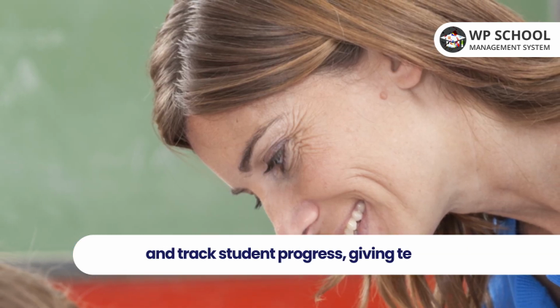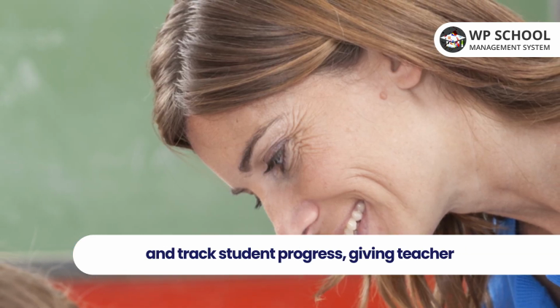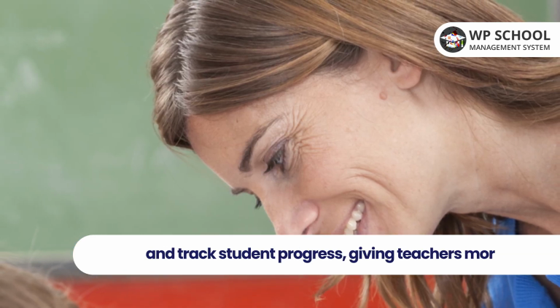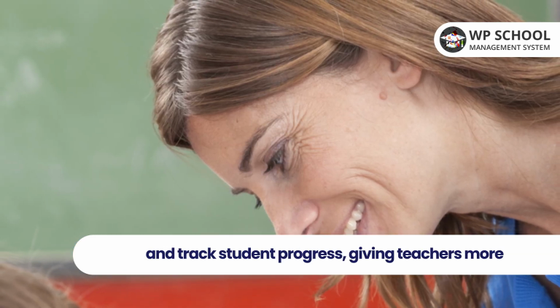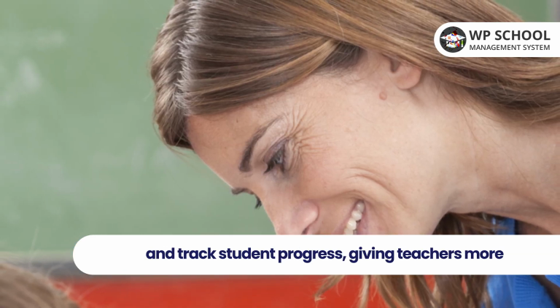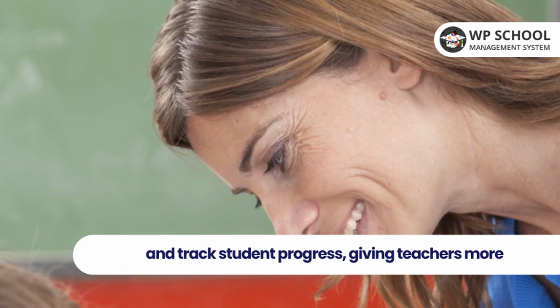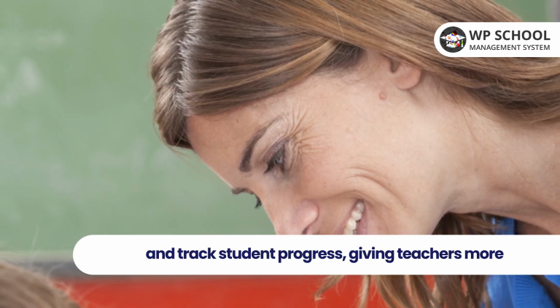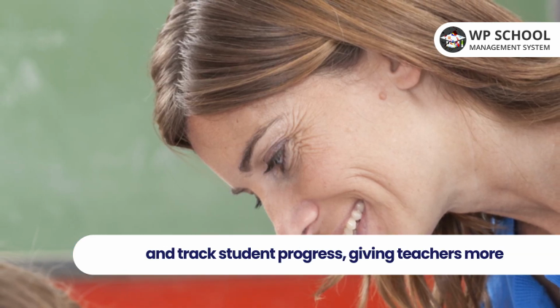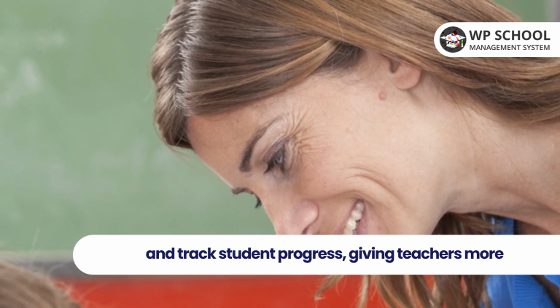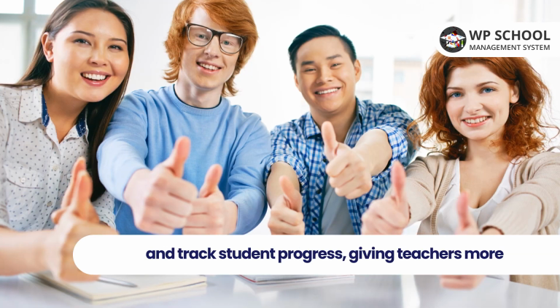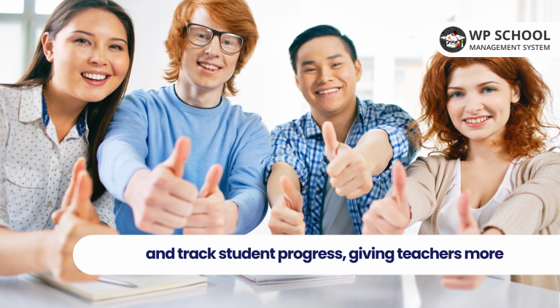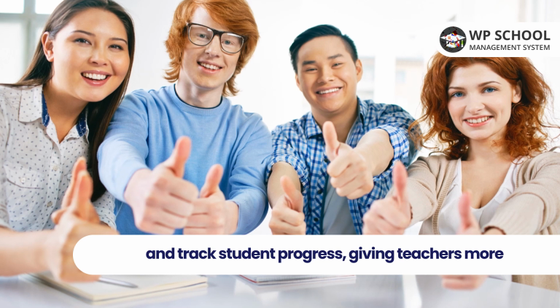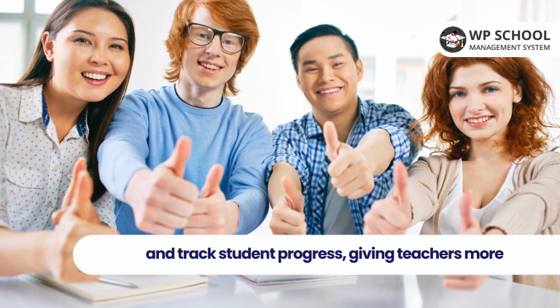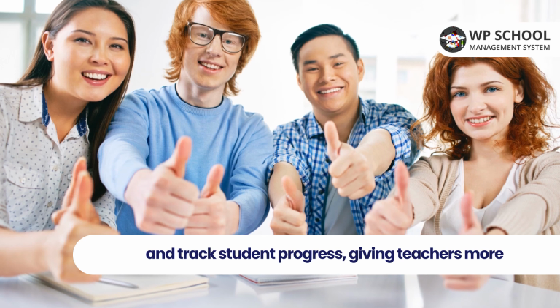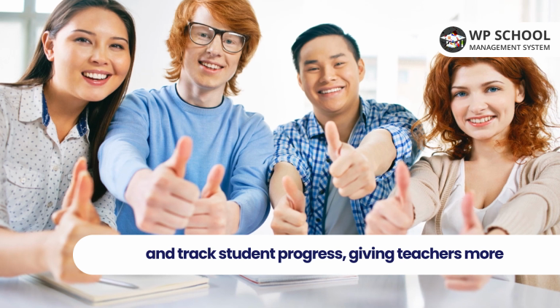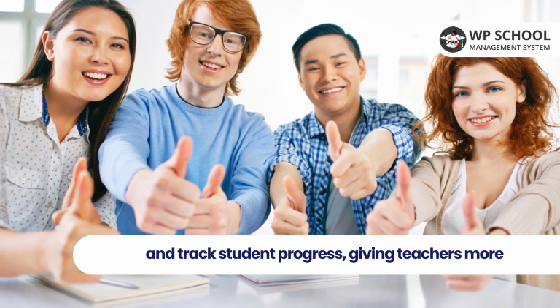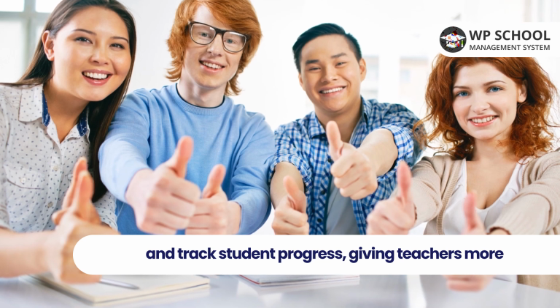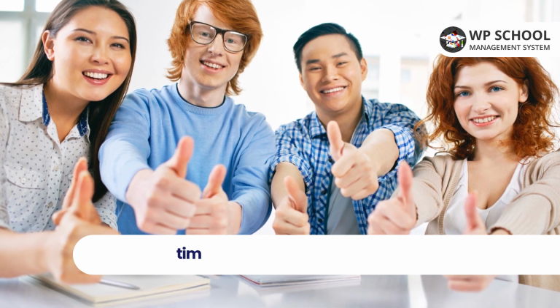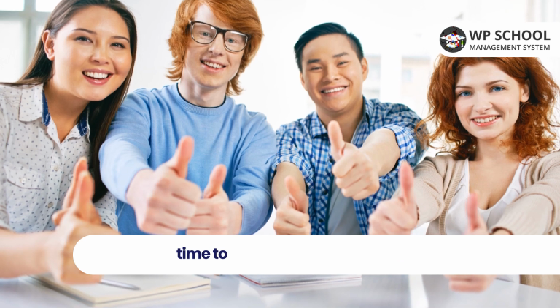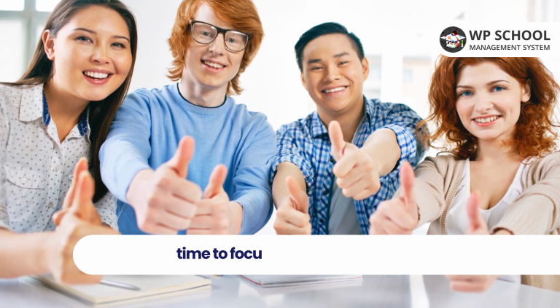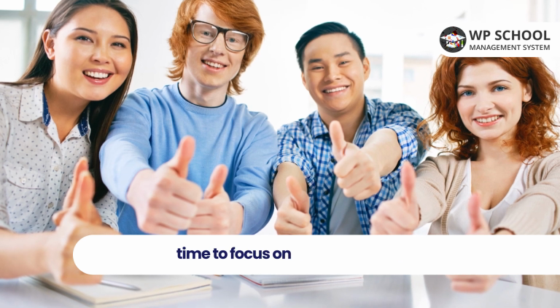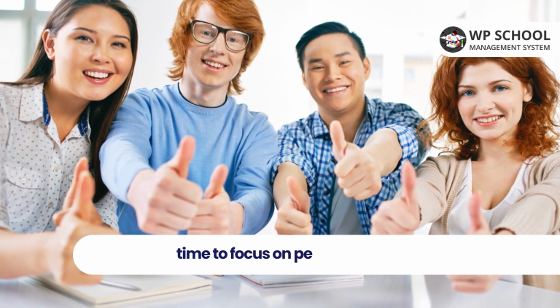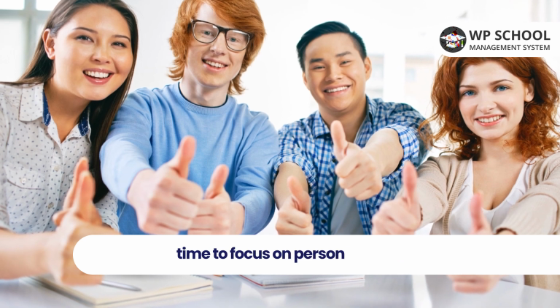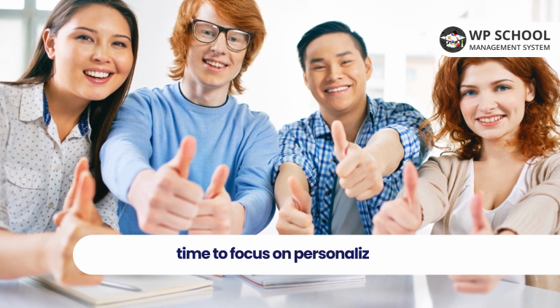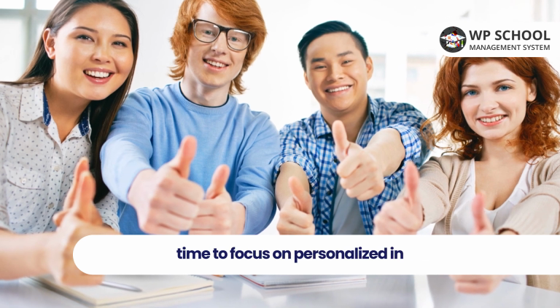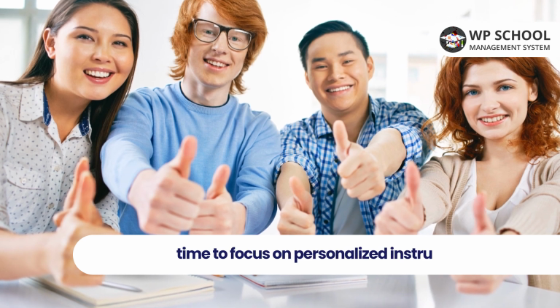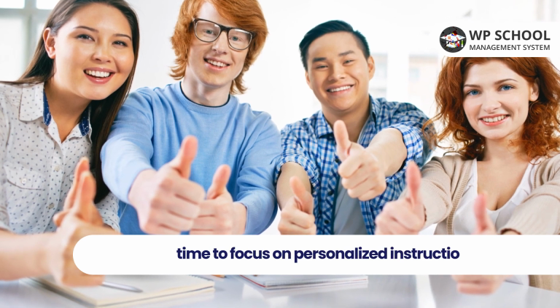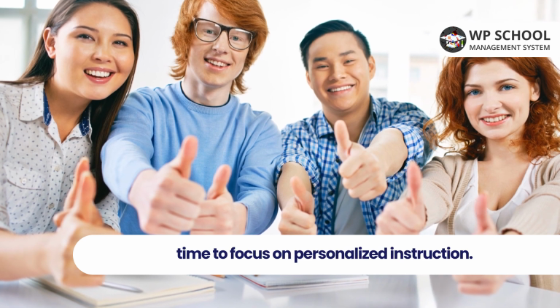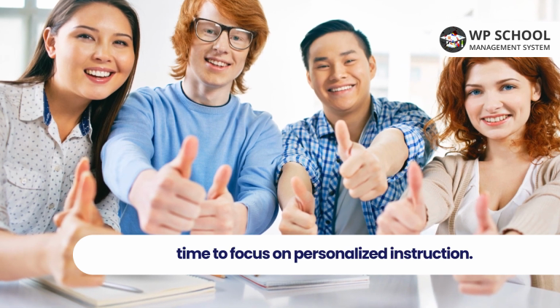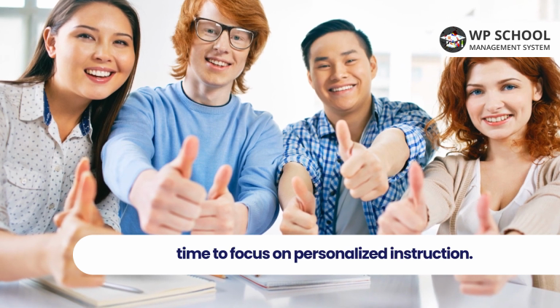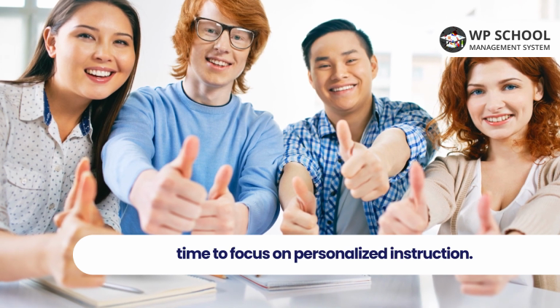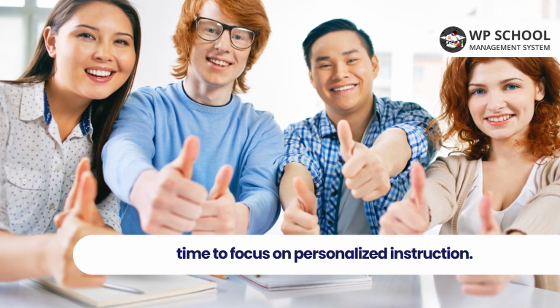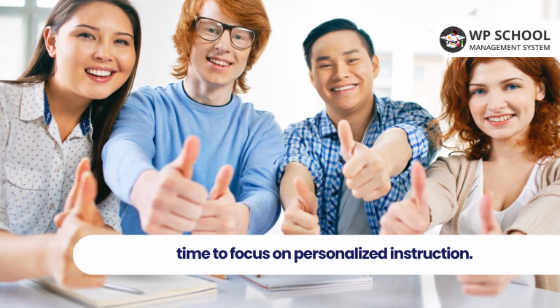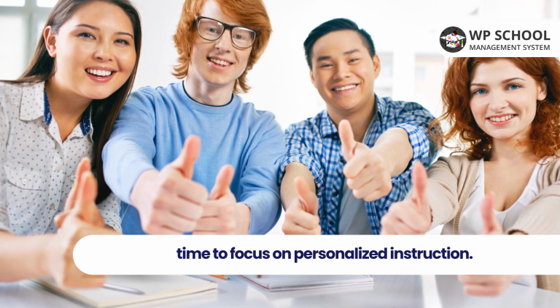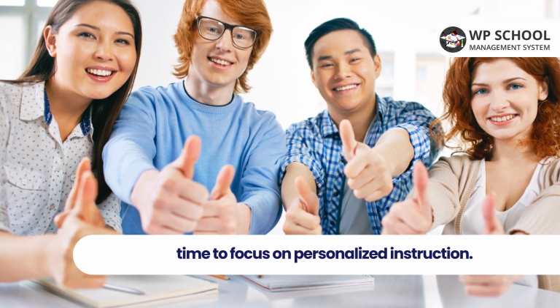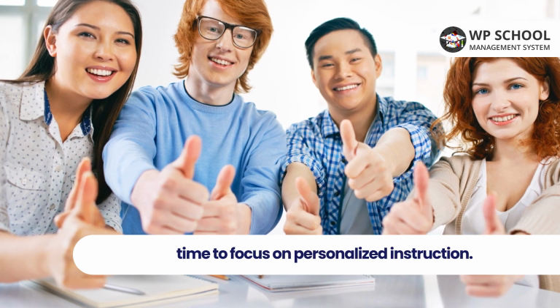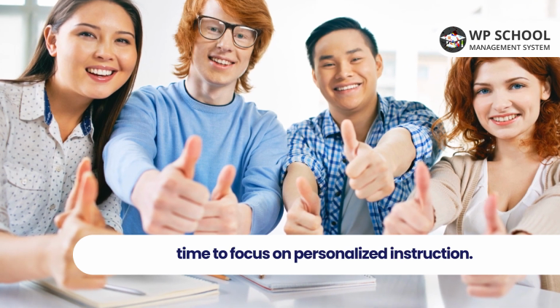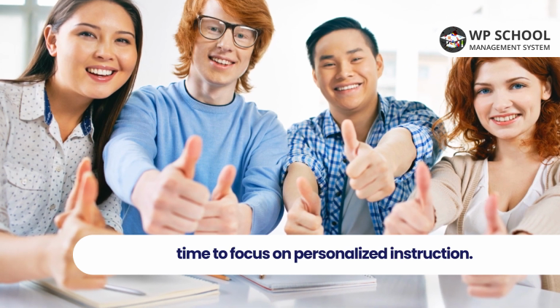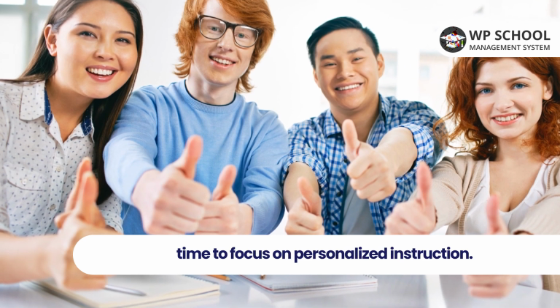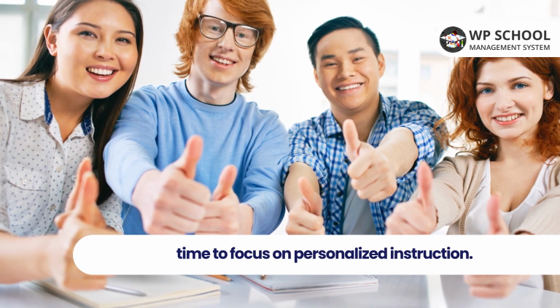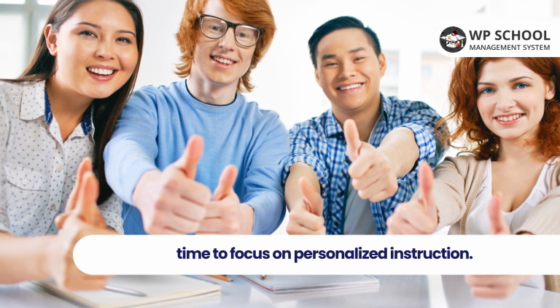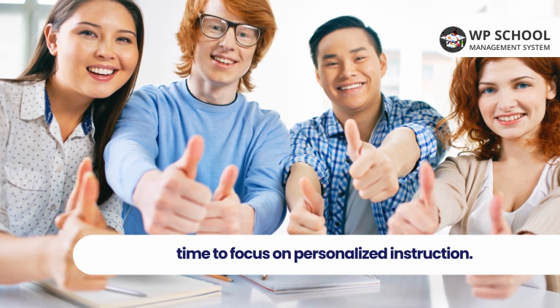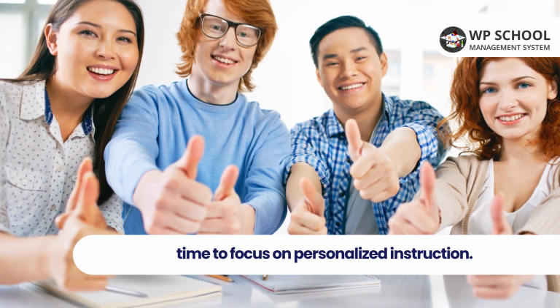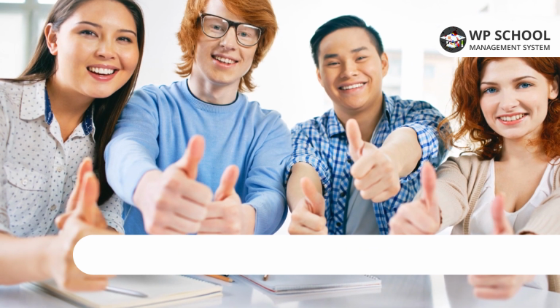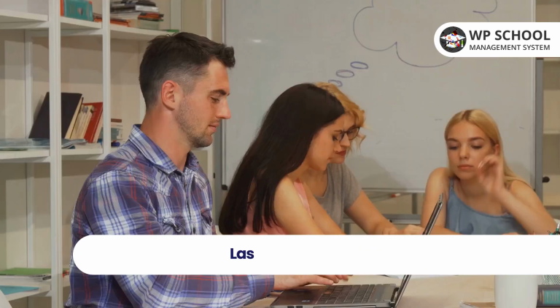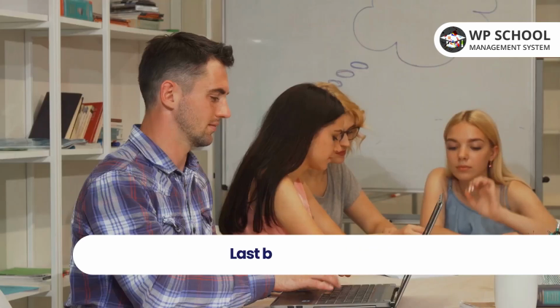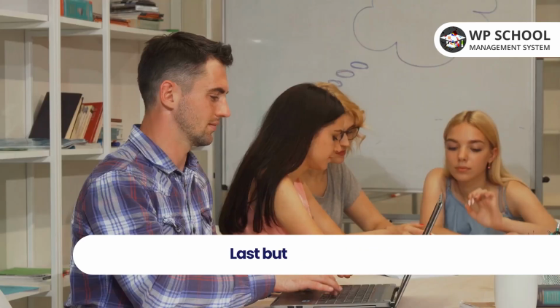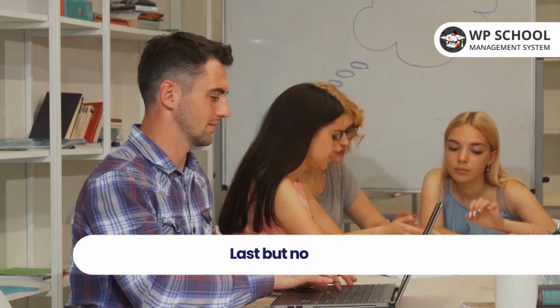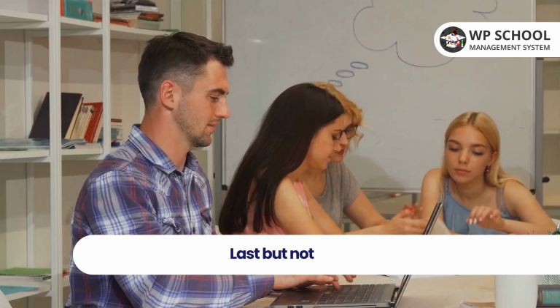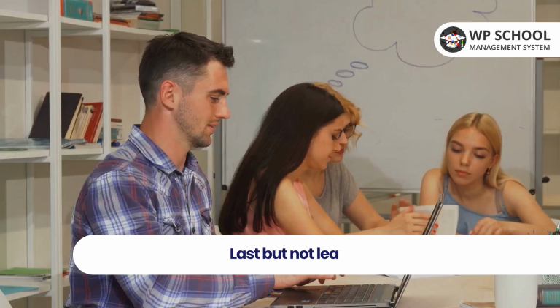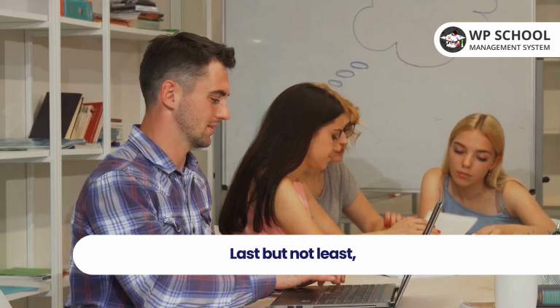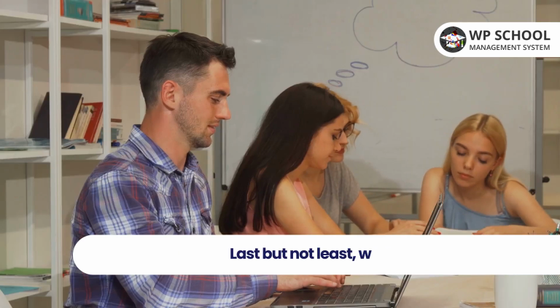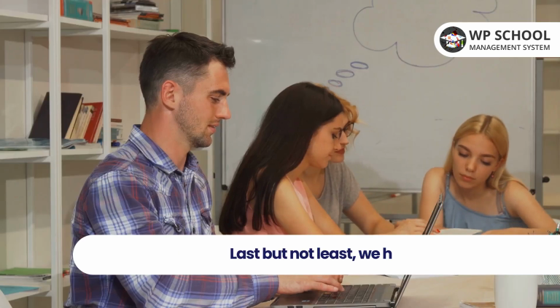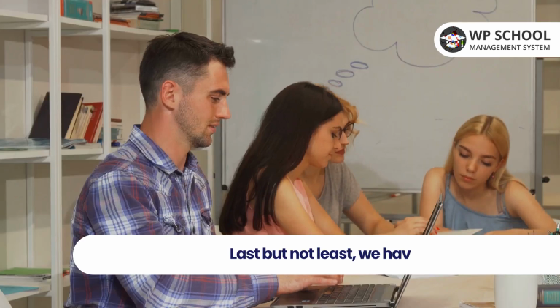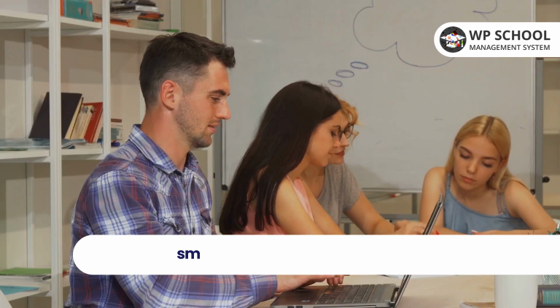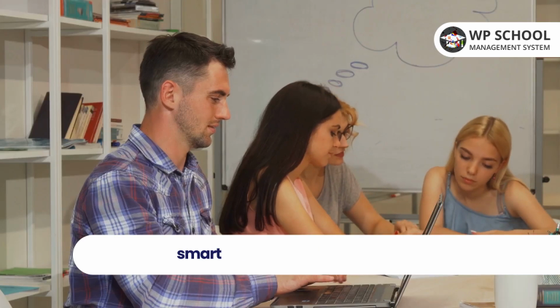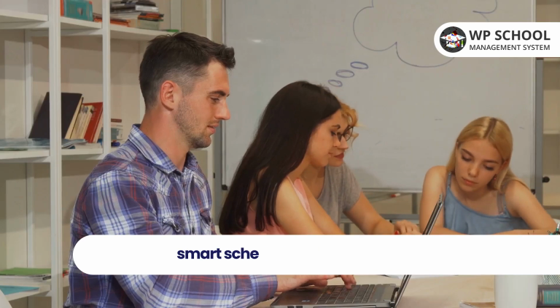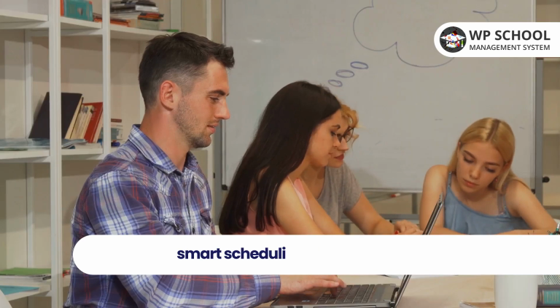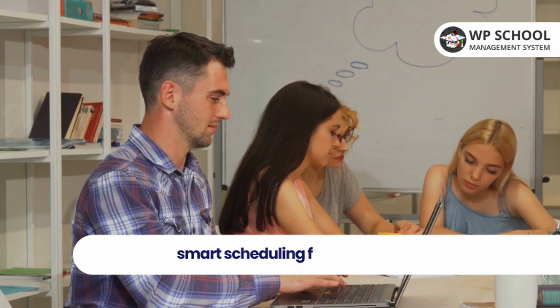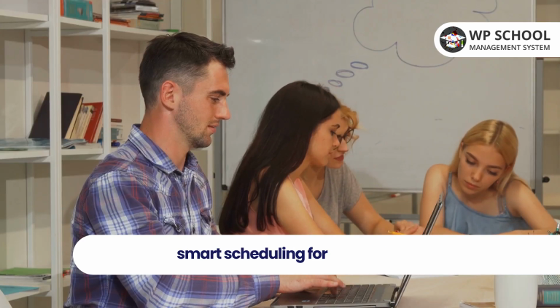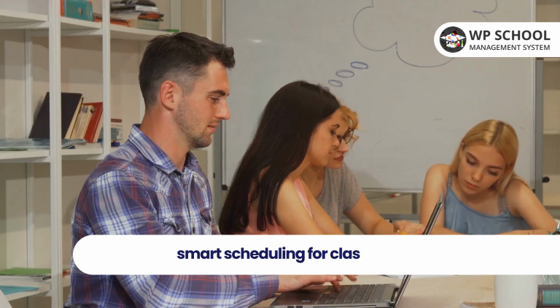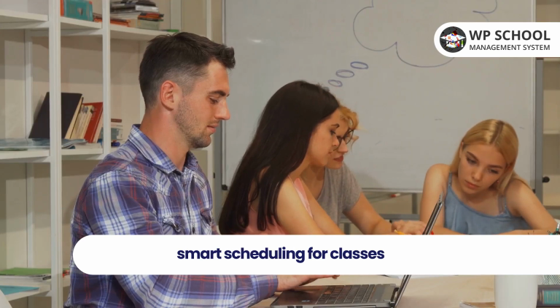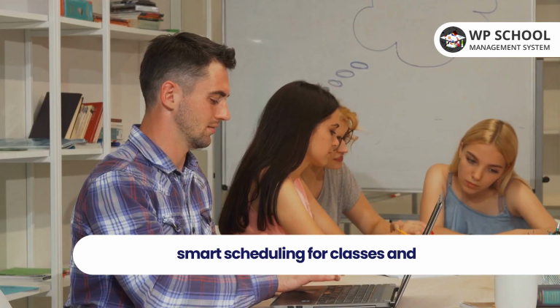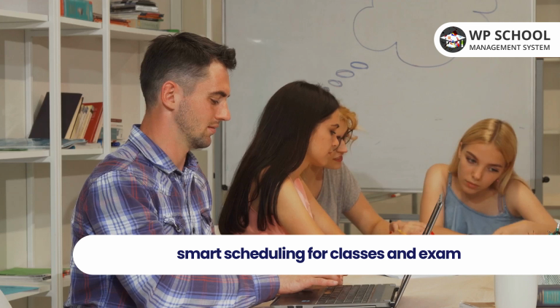Moving on to the fourth tool: automated grading and performance analysis. This AI can grade assignments, provide feedback, and track student progress, giving teachers more time to focus on personalized instruction.